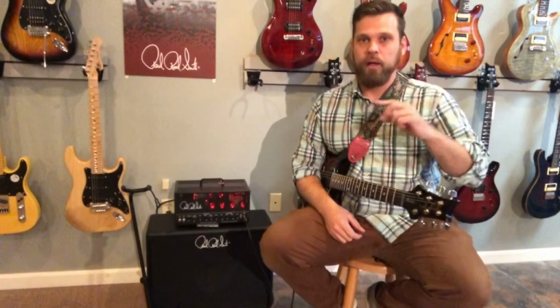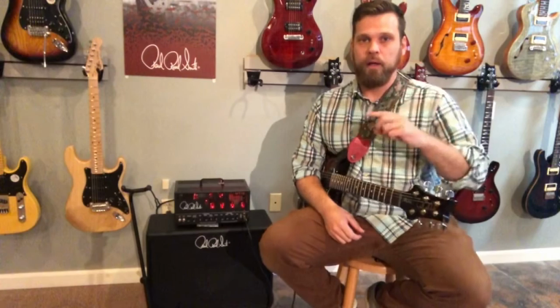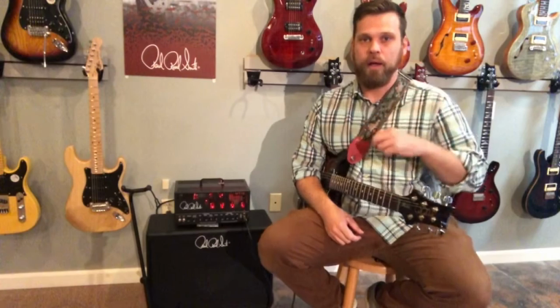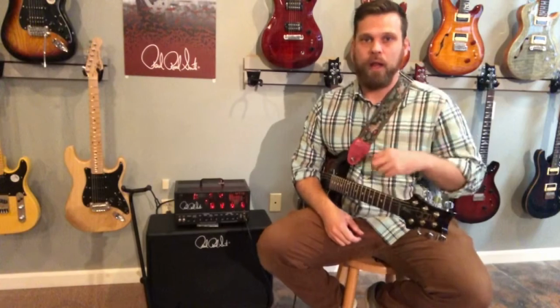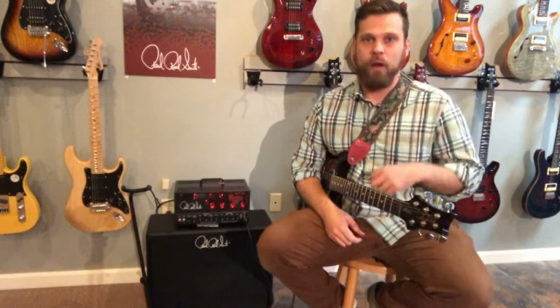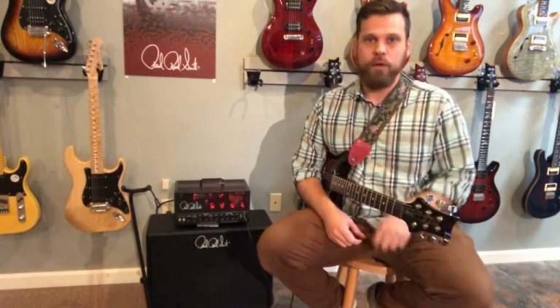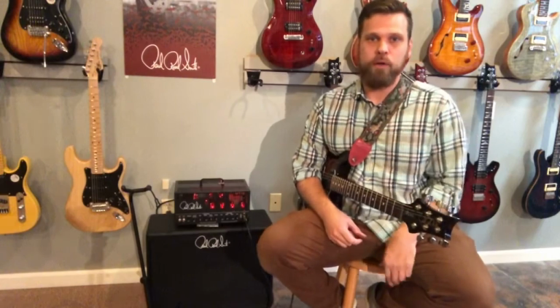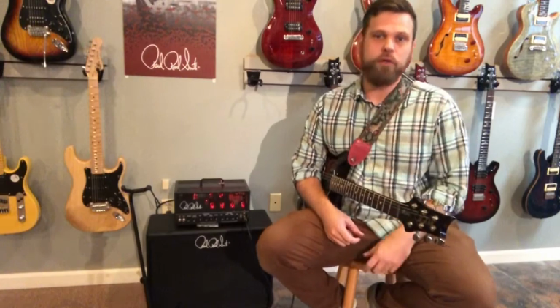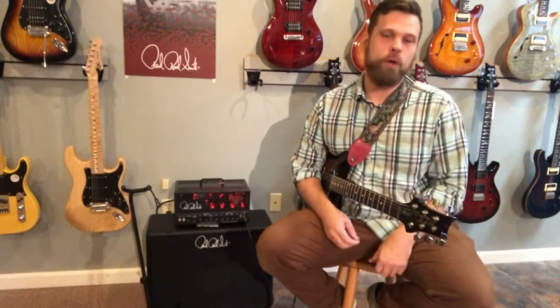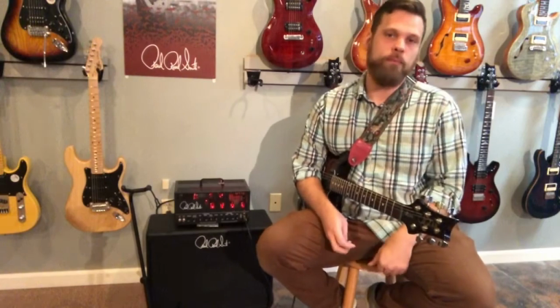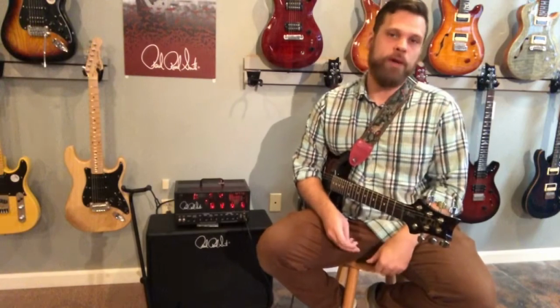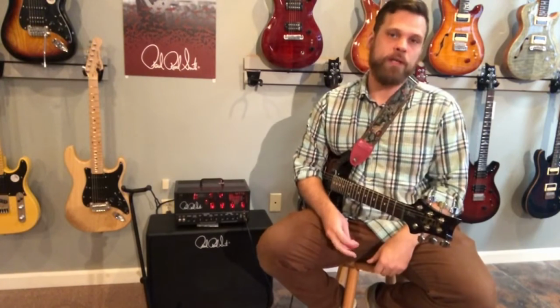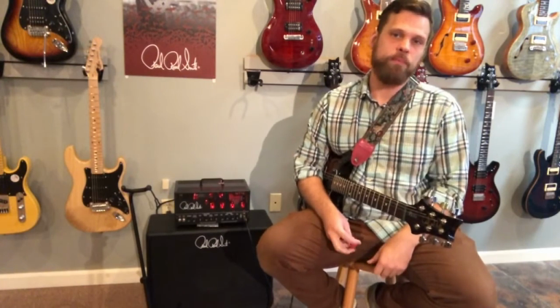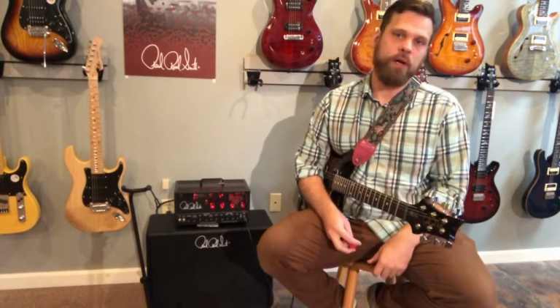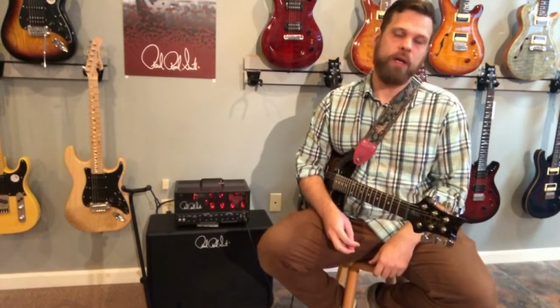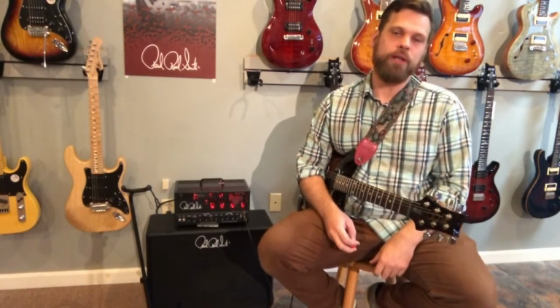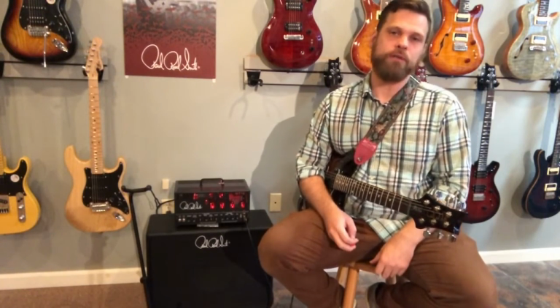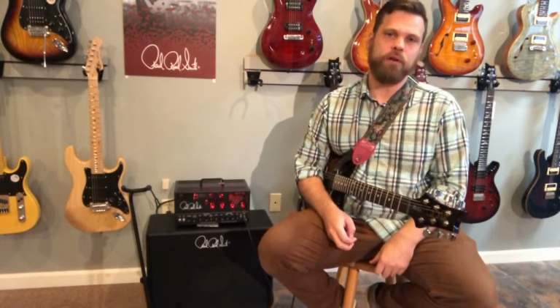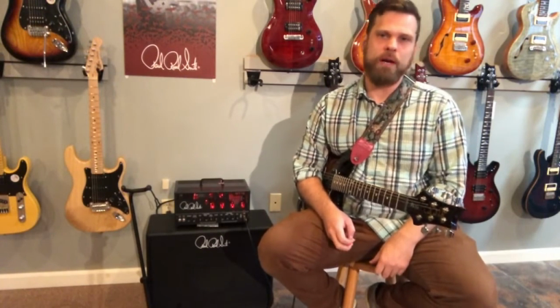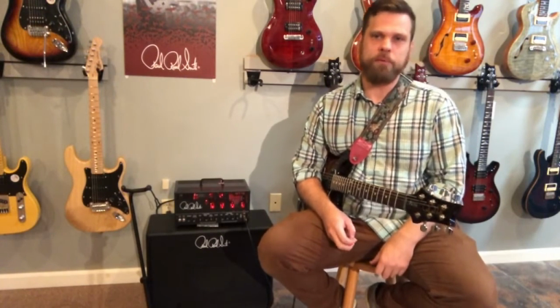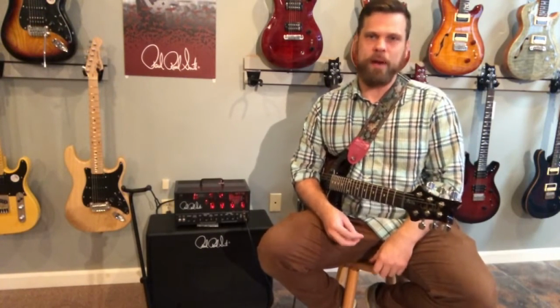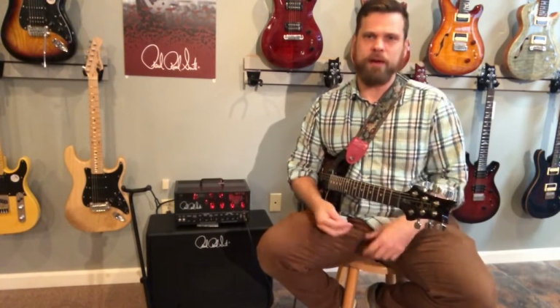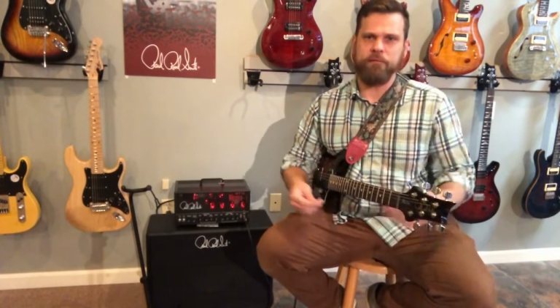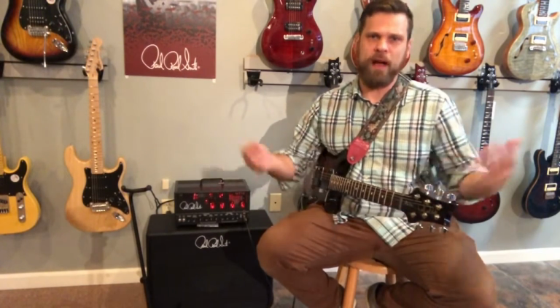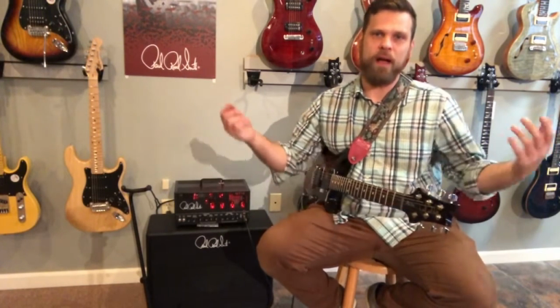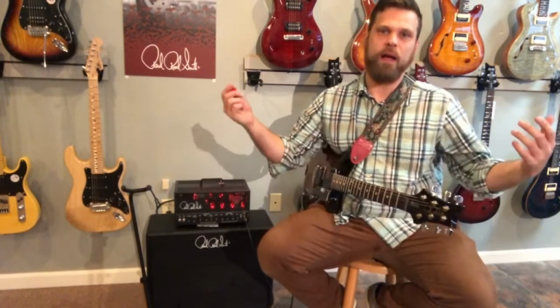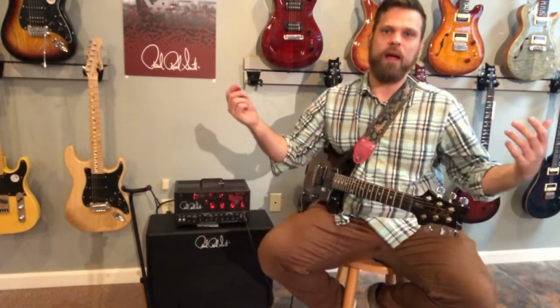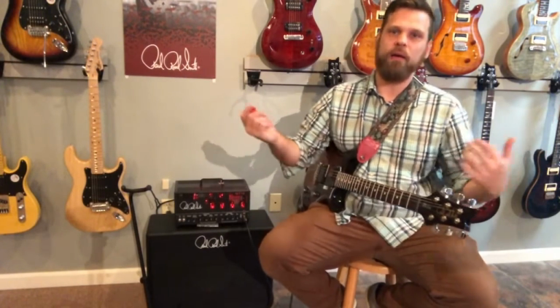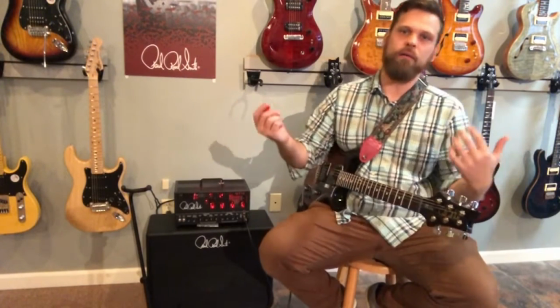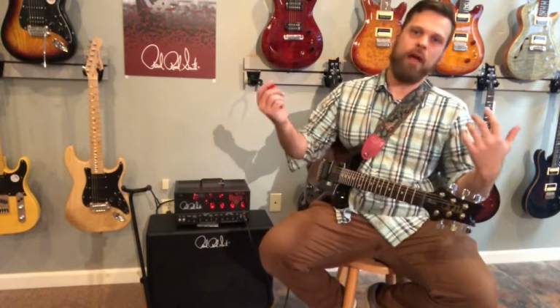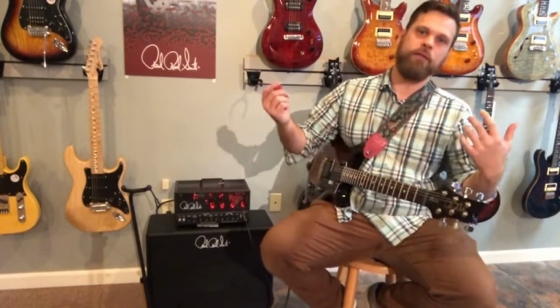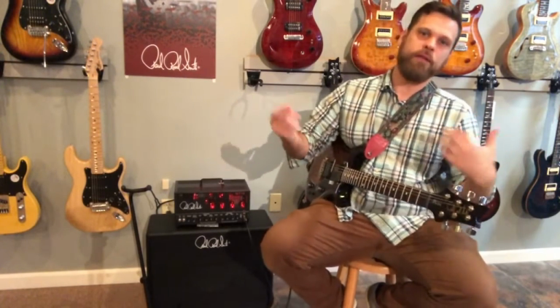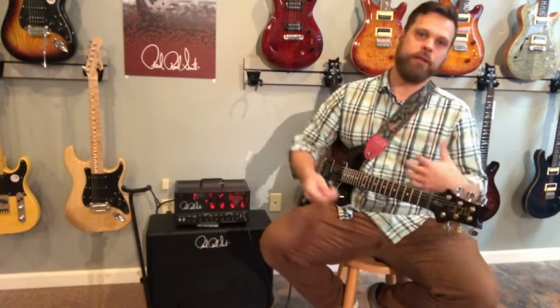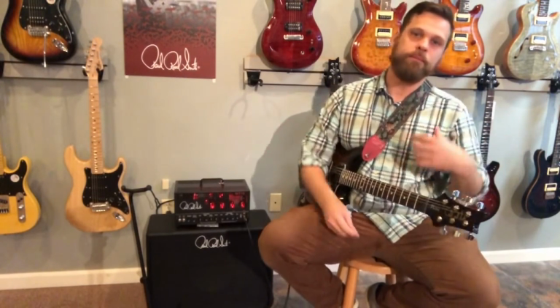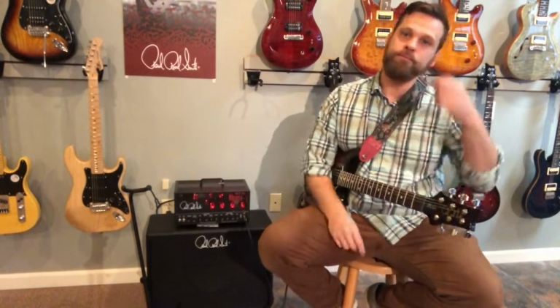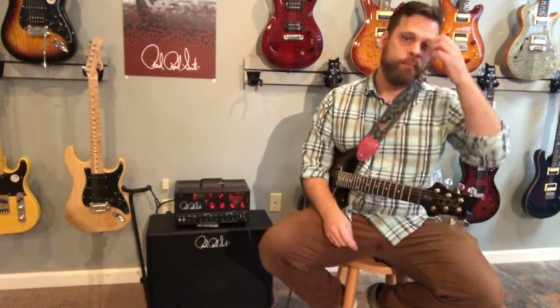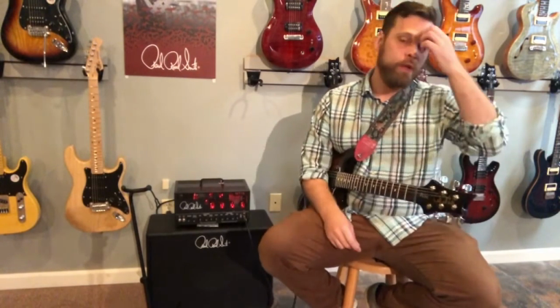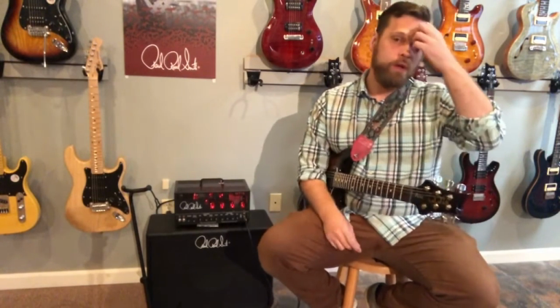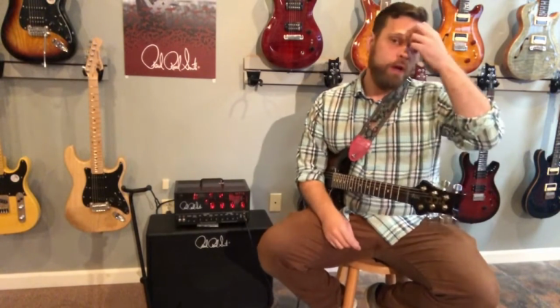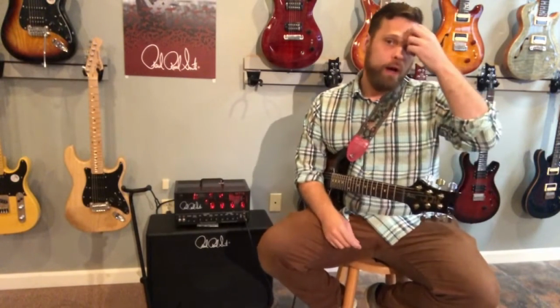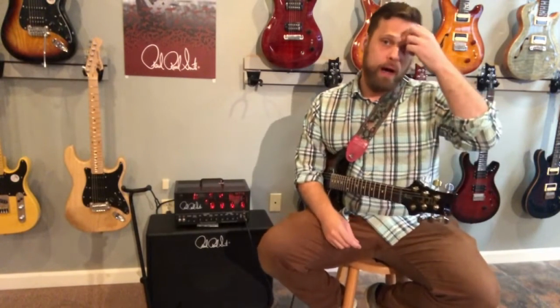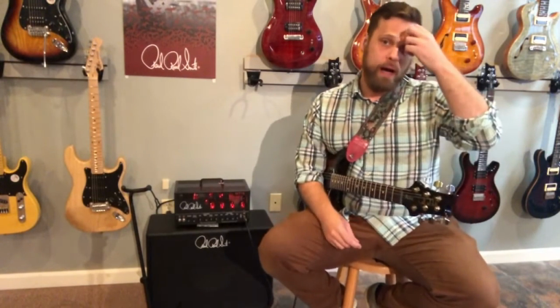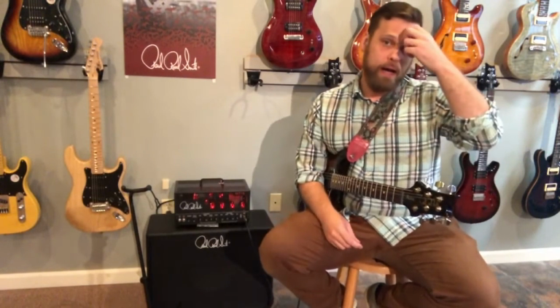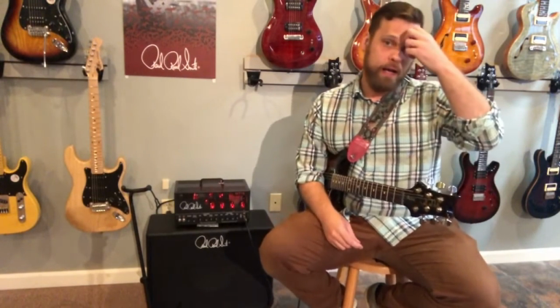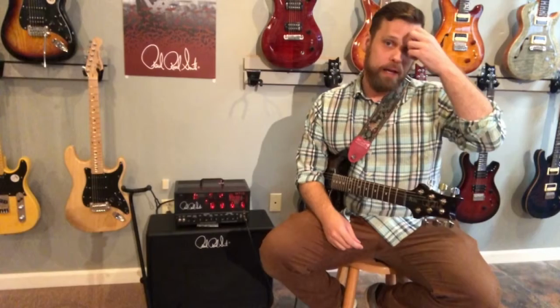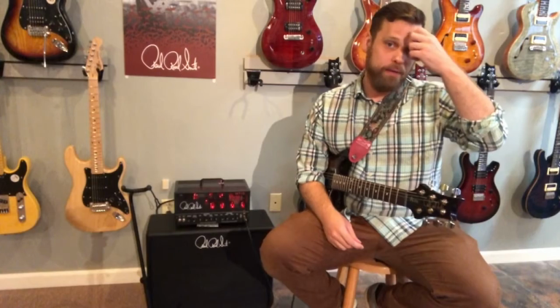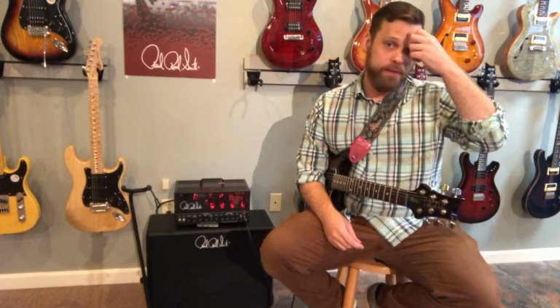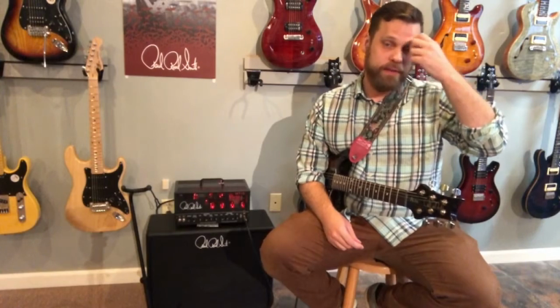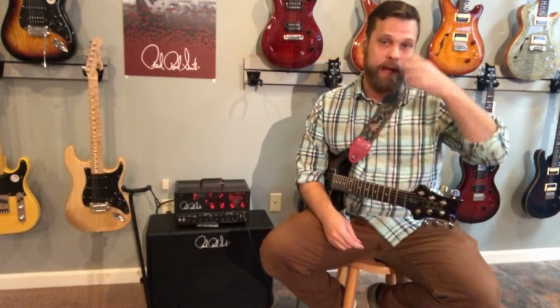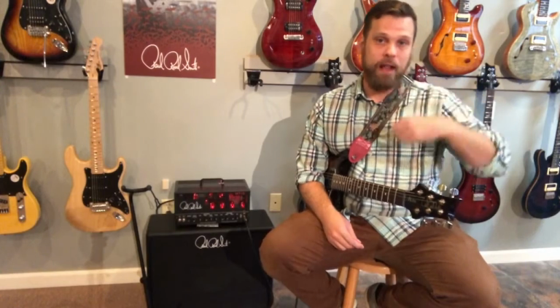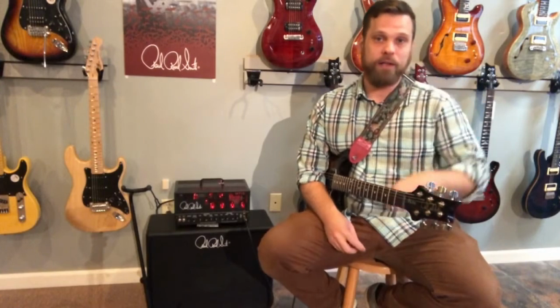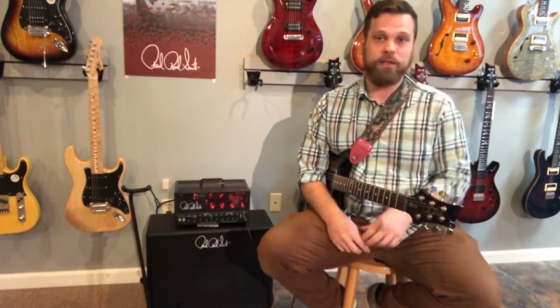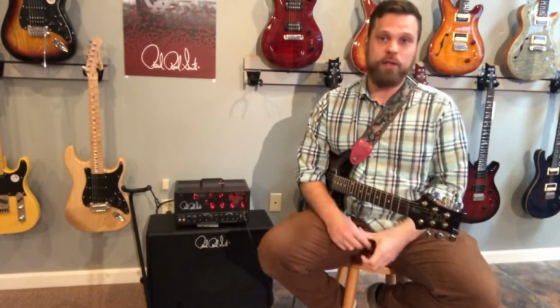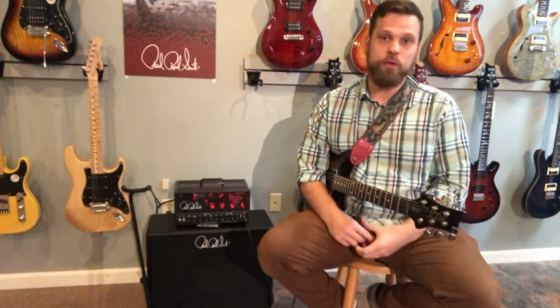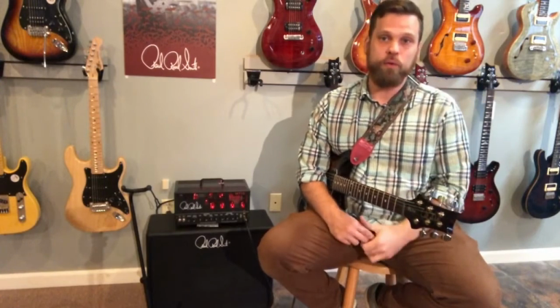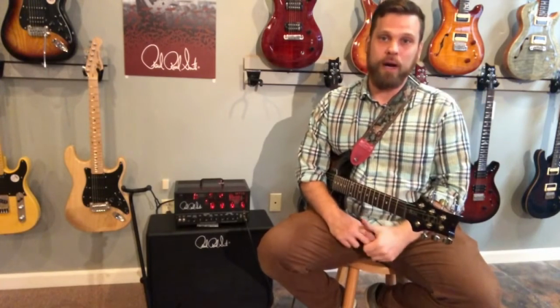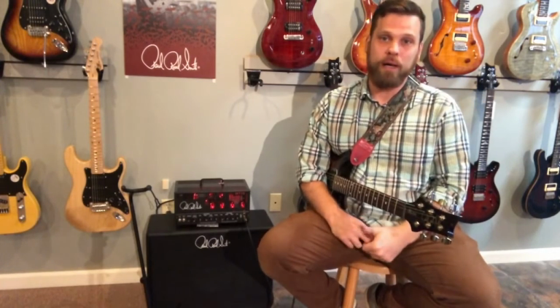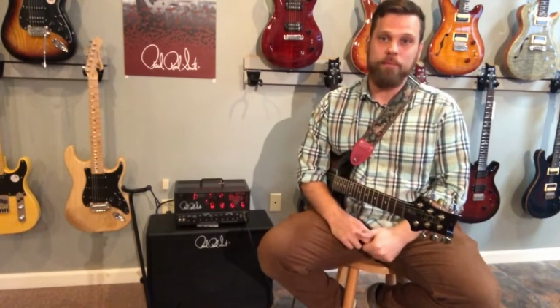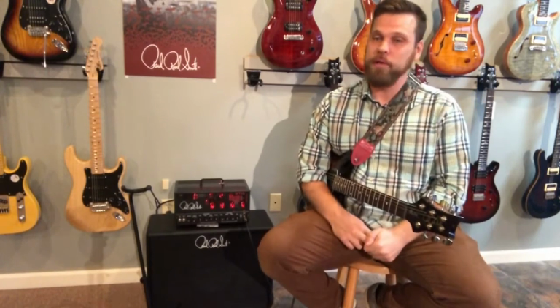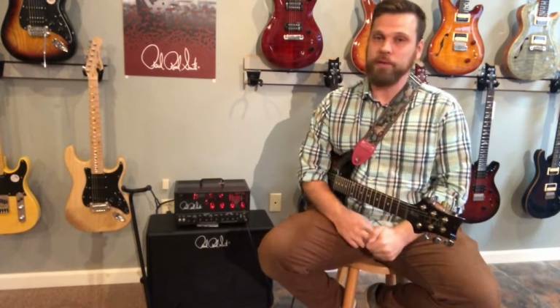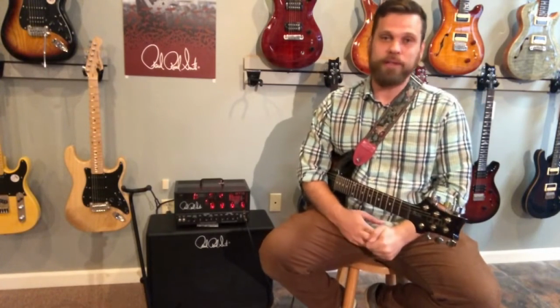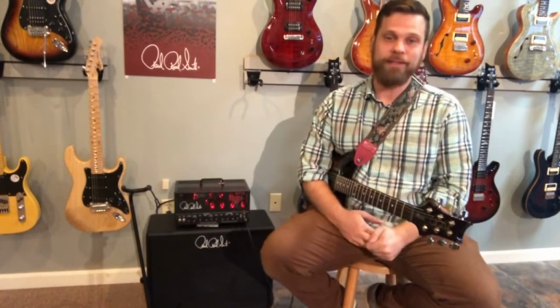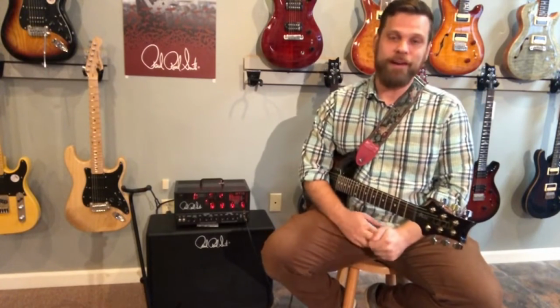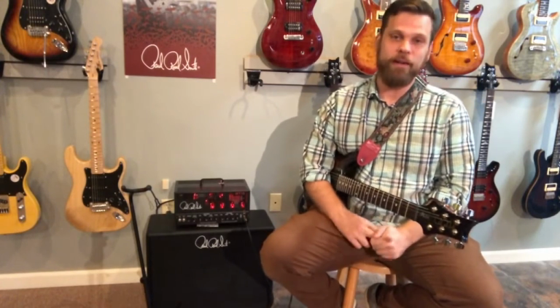Hello YouTube, Facebook, Instagram, Spotify, everything. This is Alex at UROC Music Center.